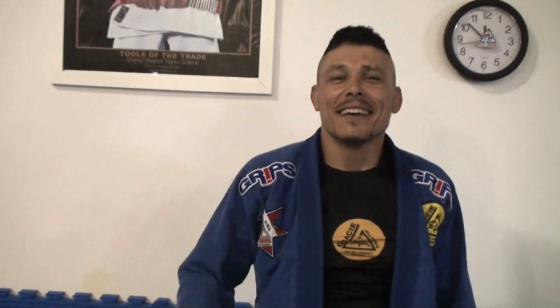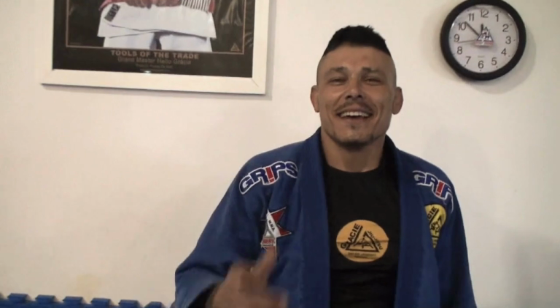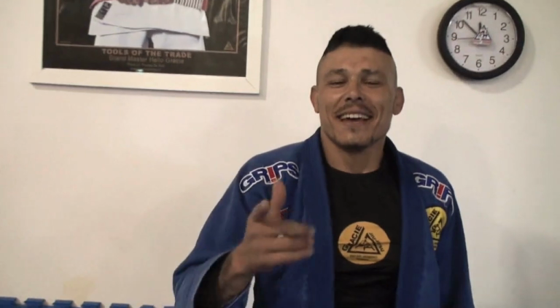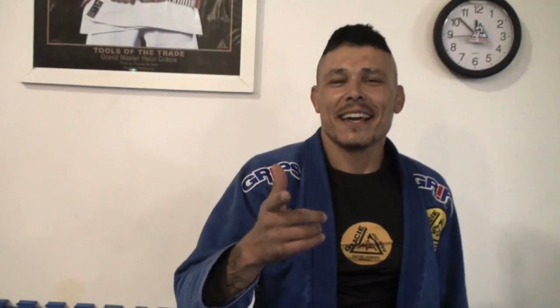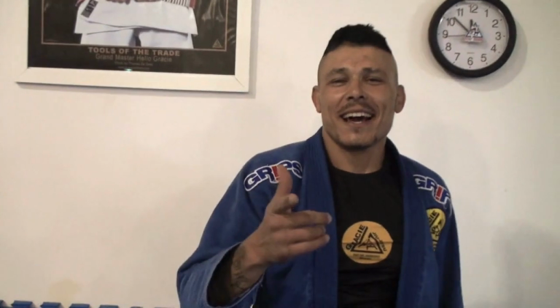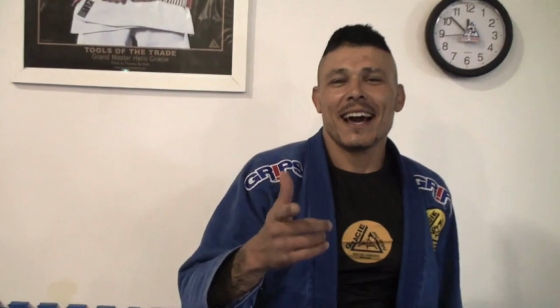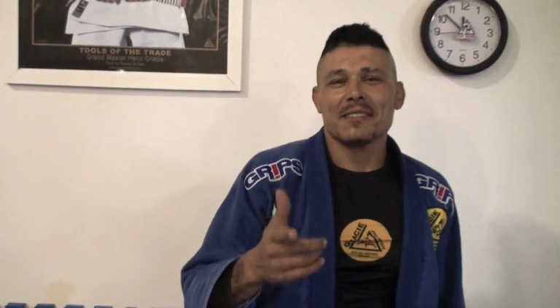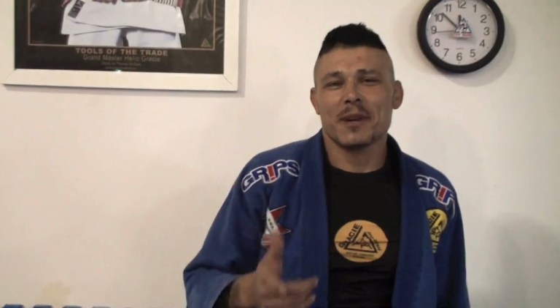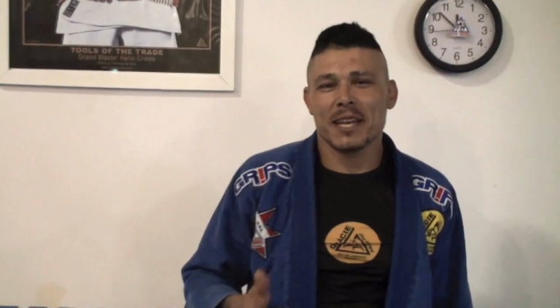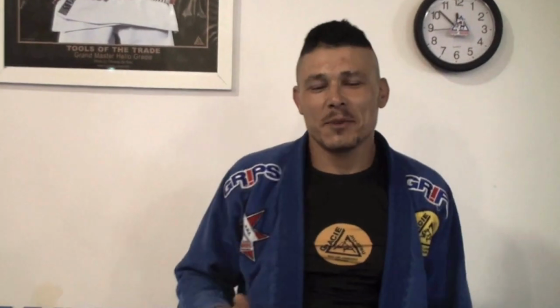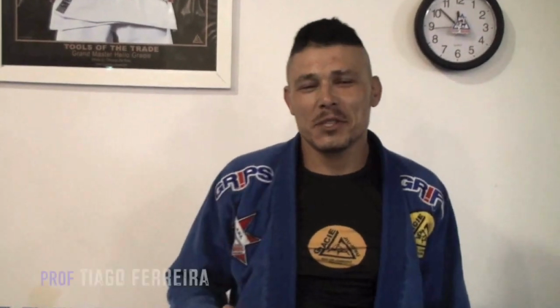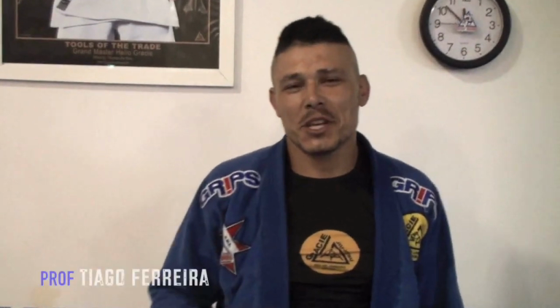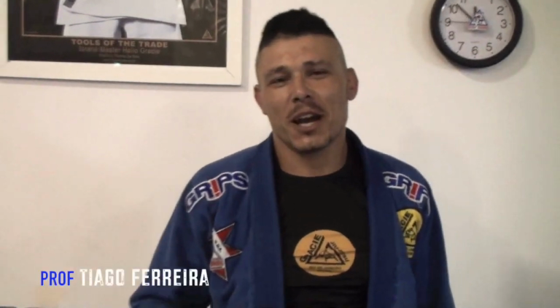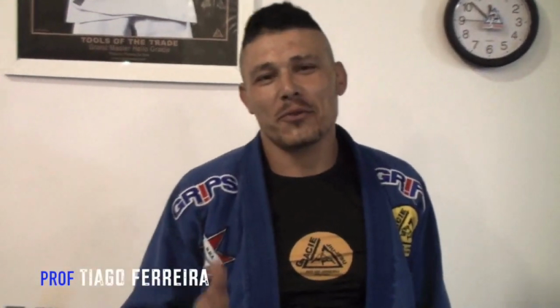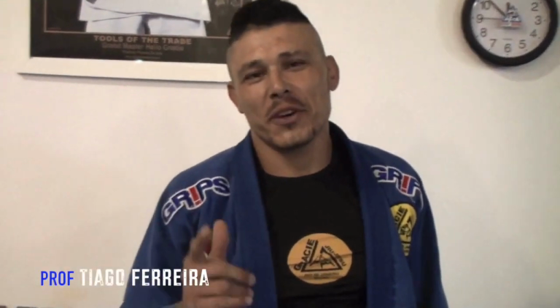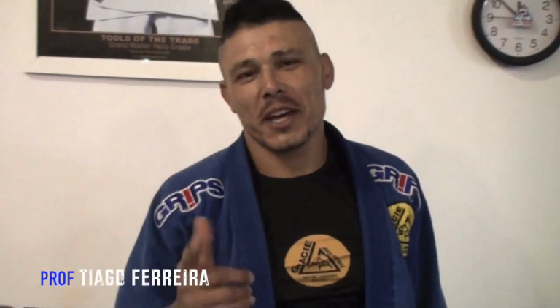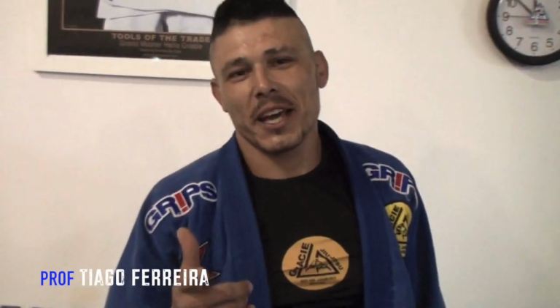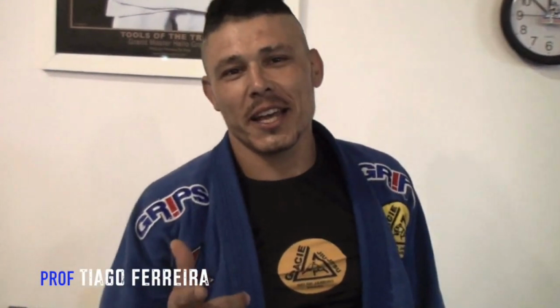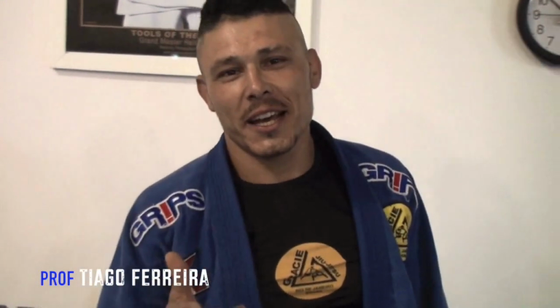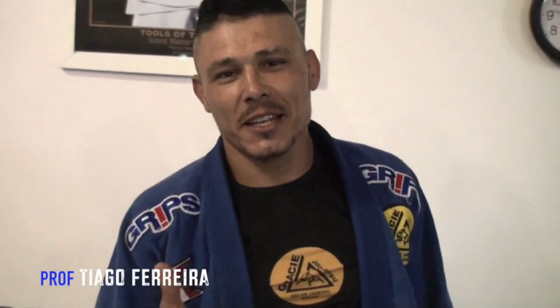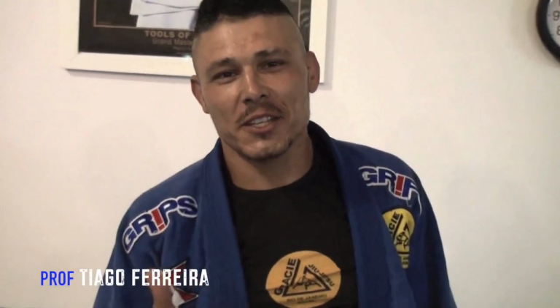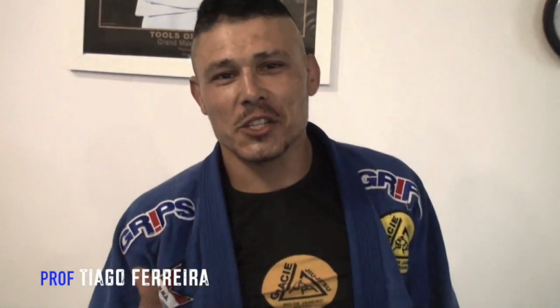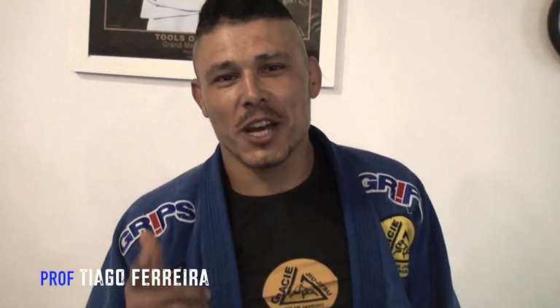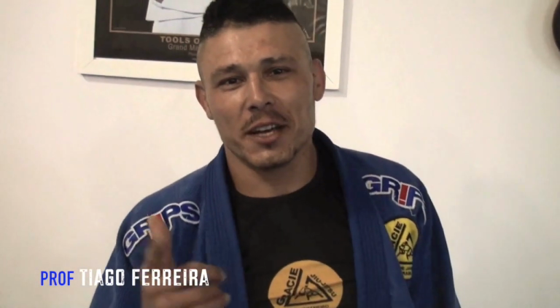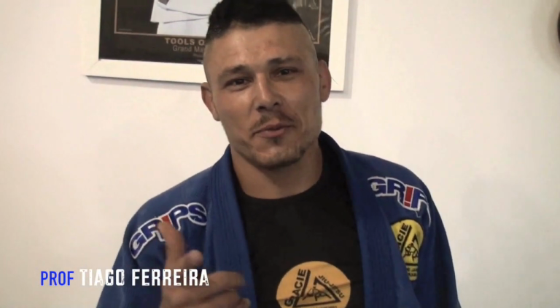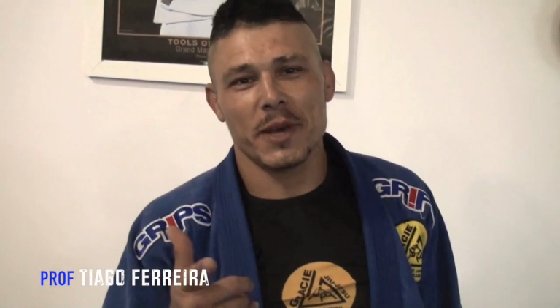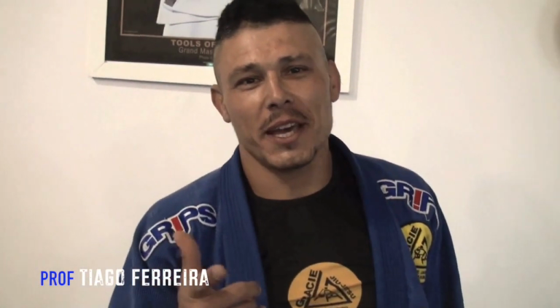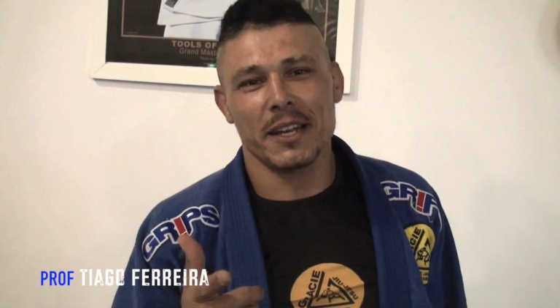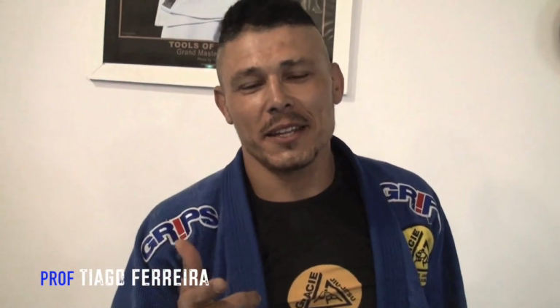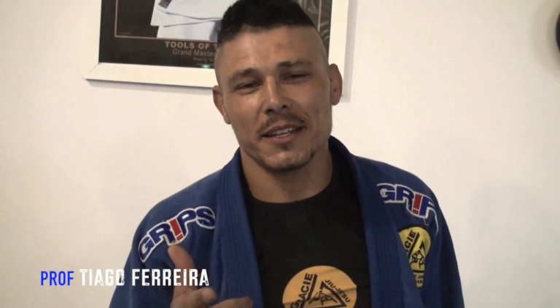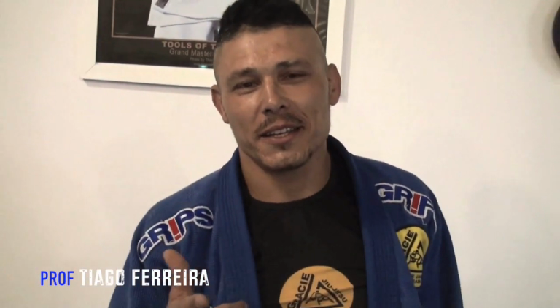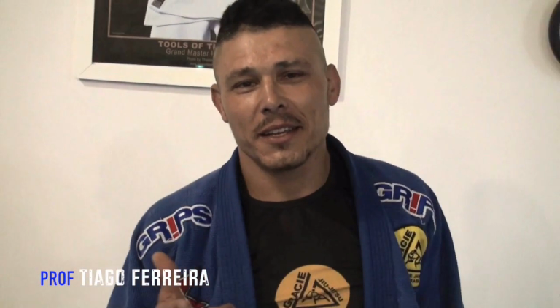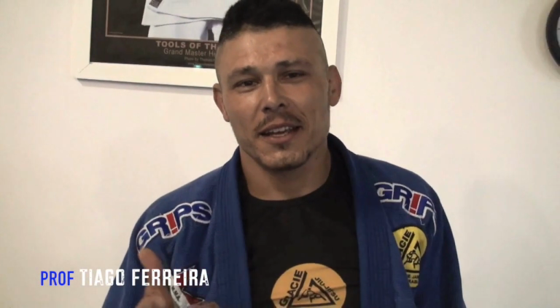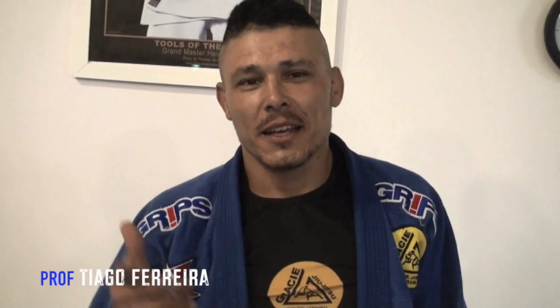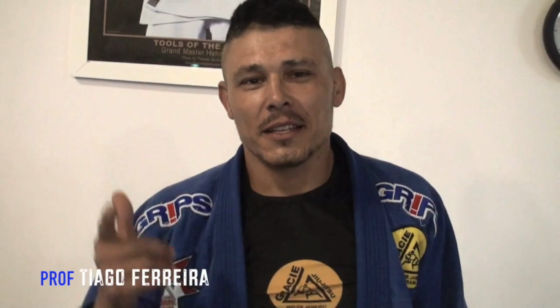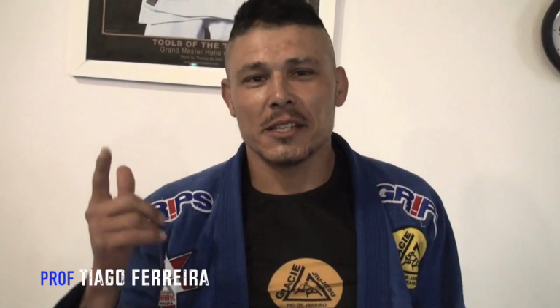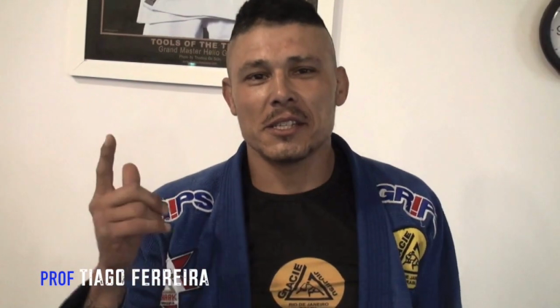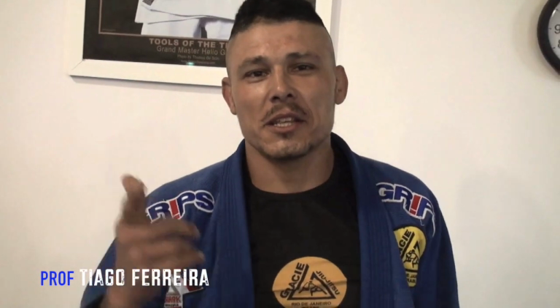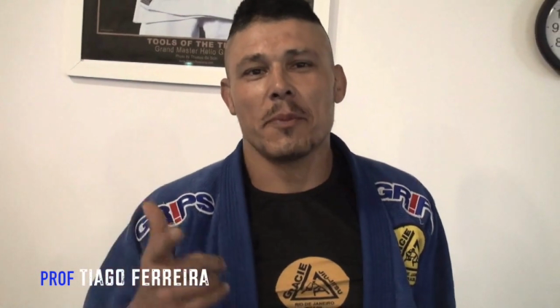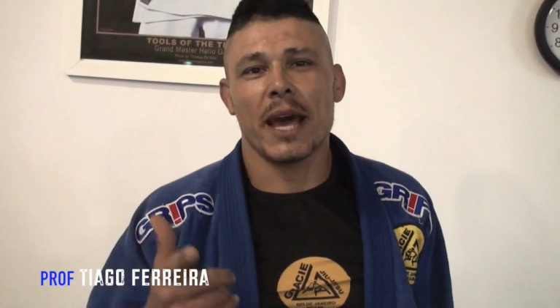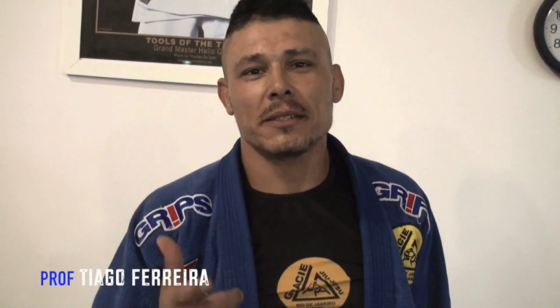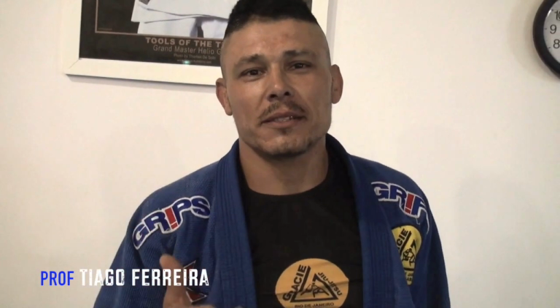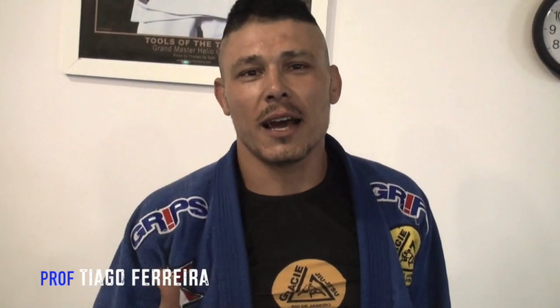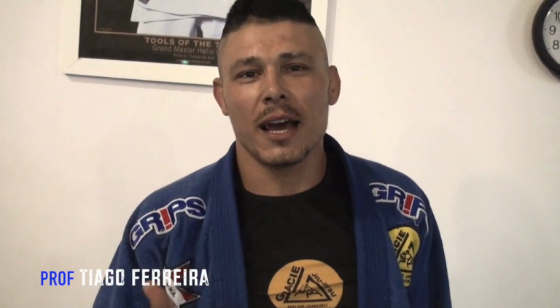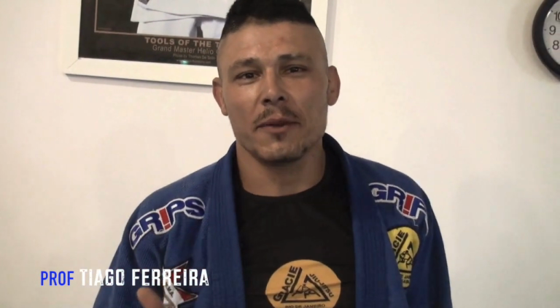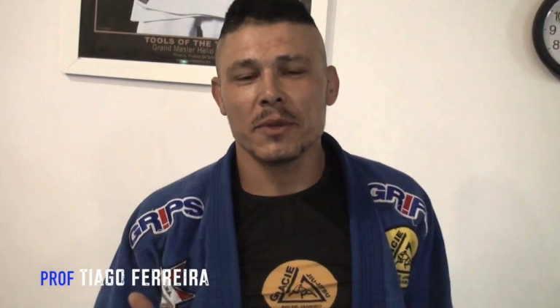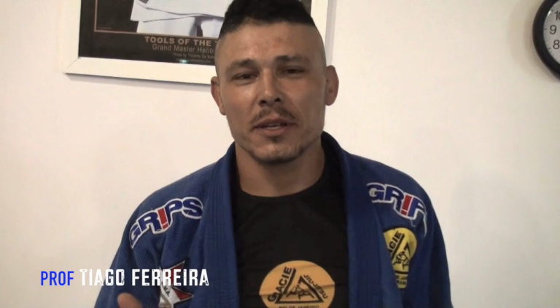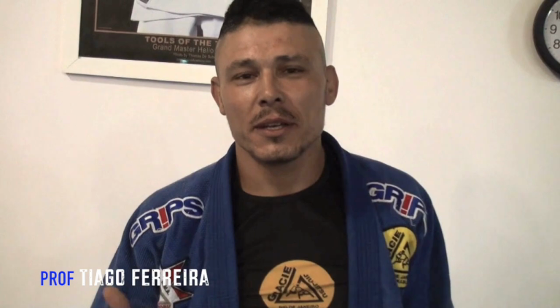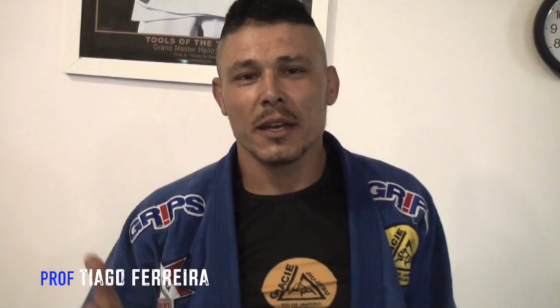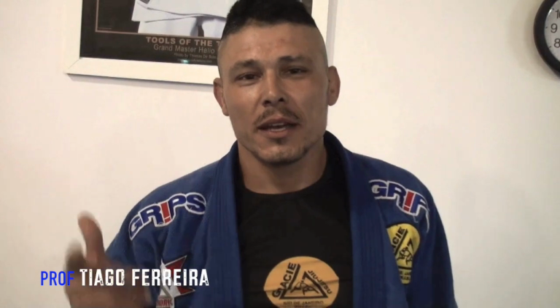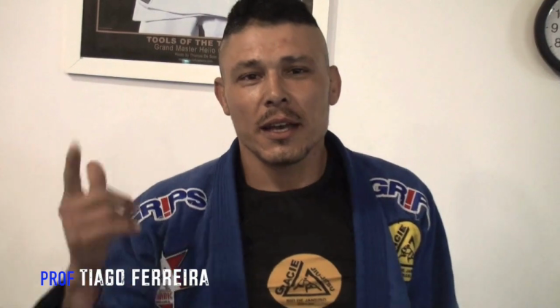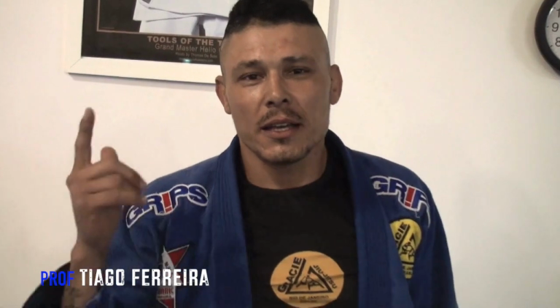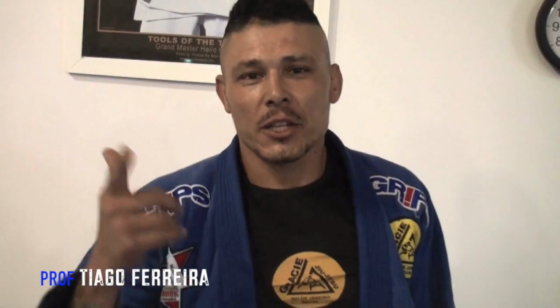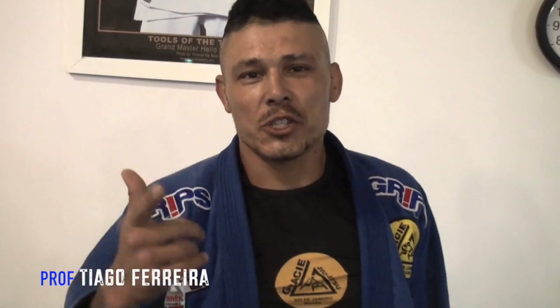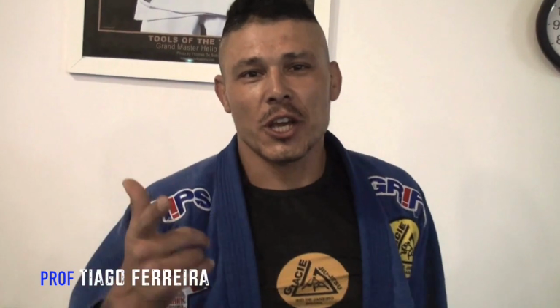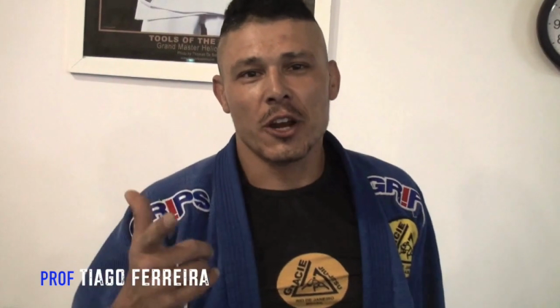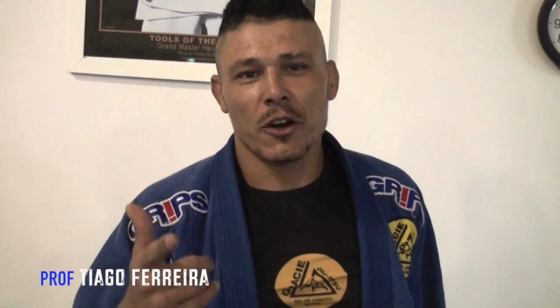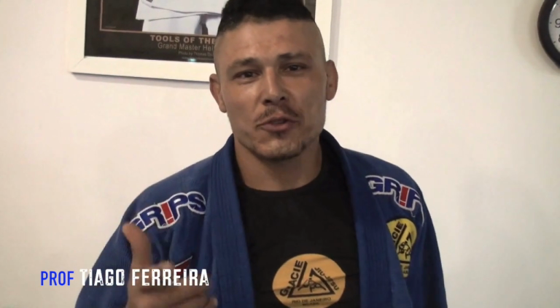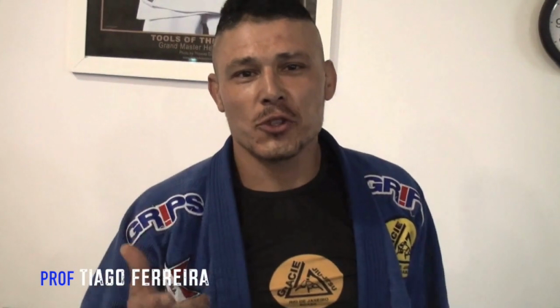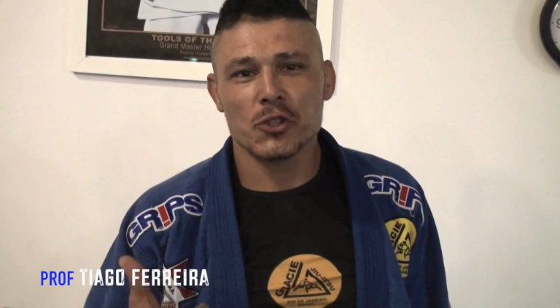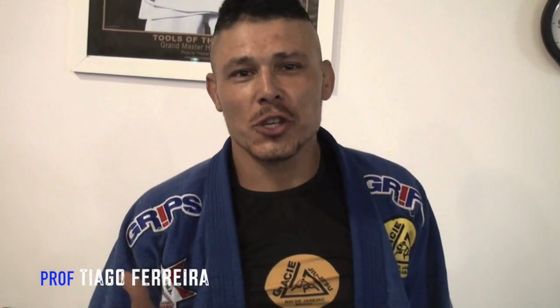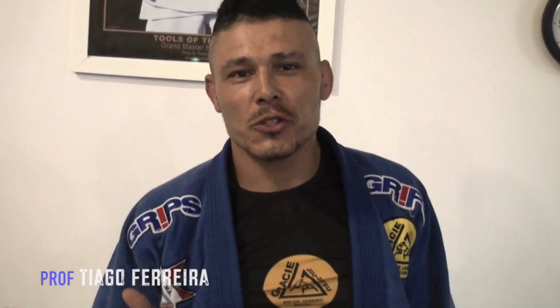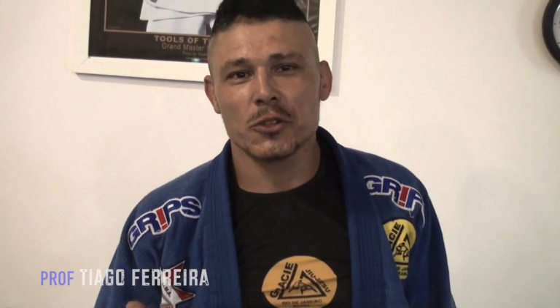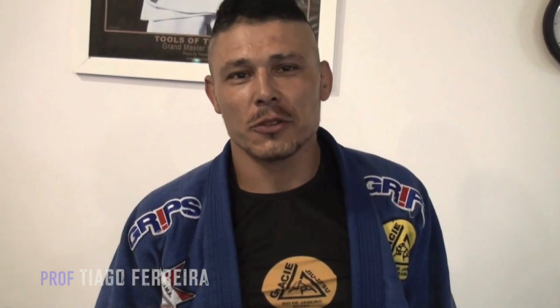Hey guys, my name is Thiago Ferreira, The Shark Man. This is the match time, the champ of Jiu Jitsu.